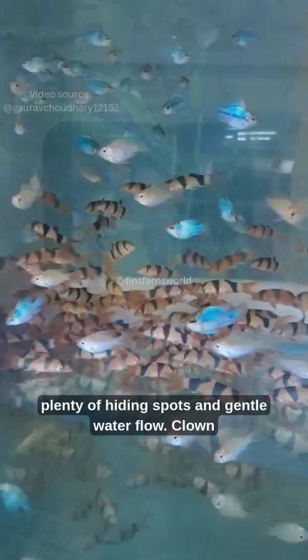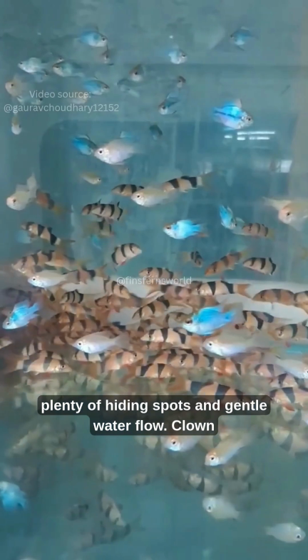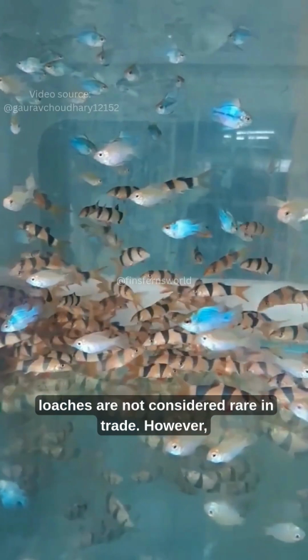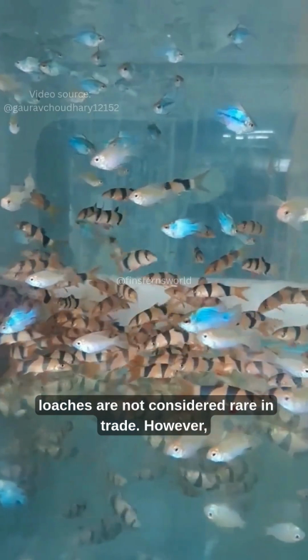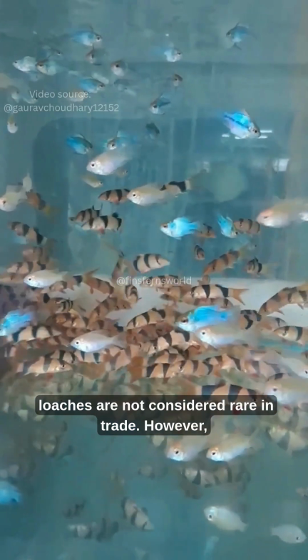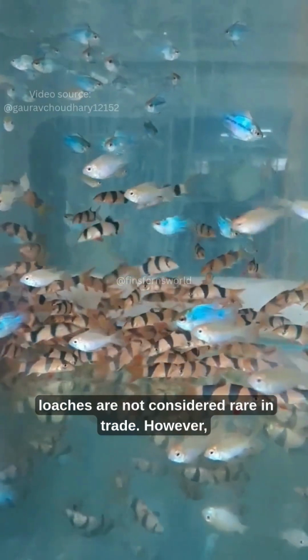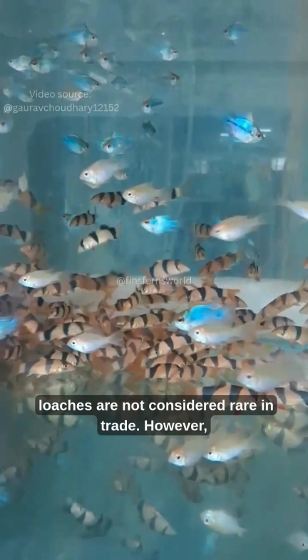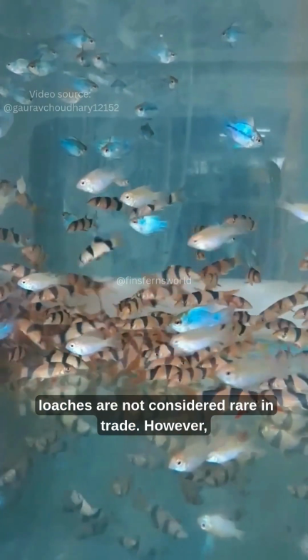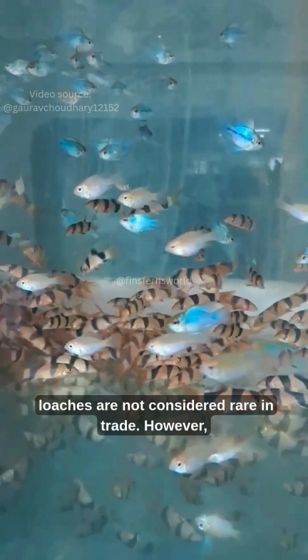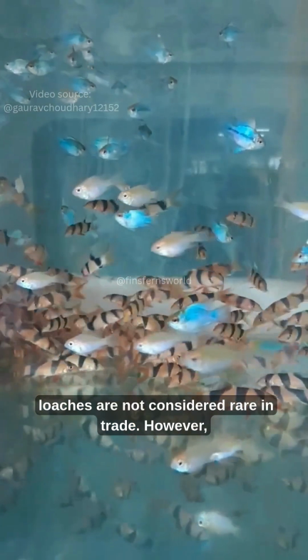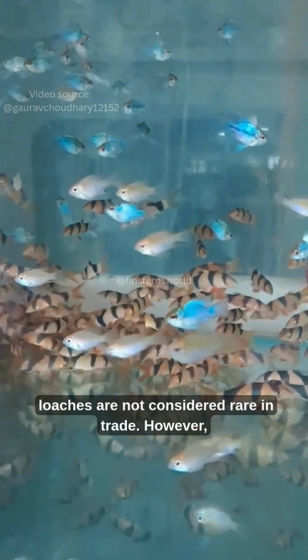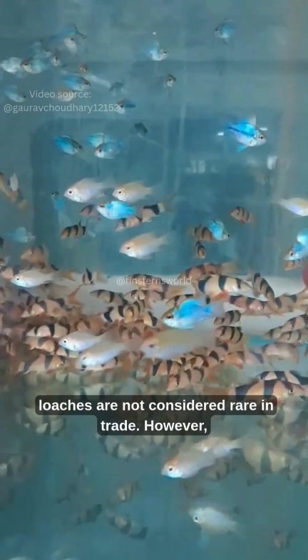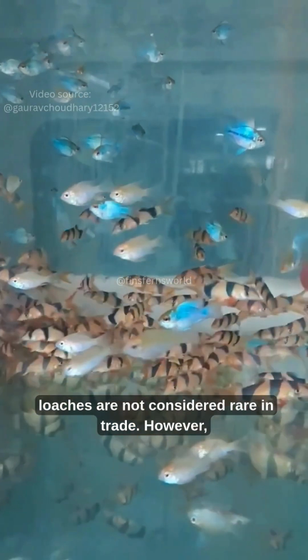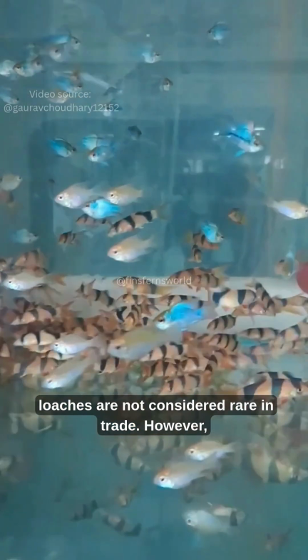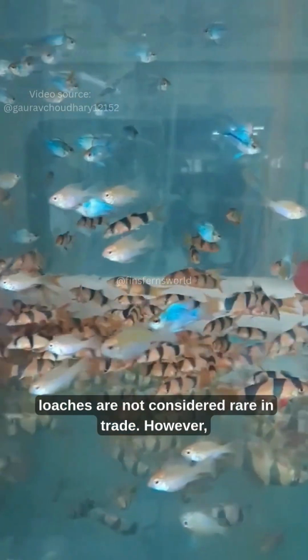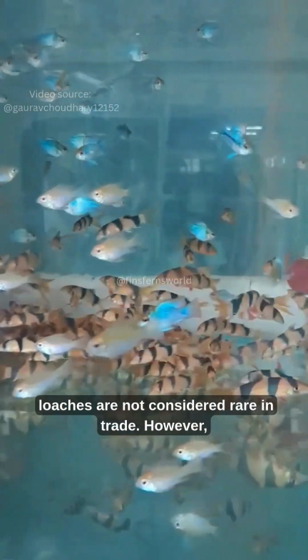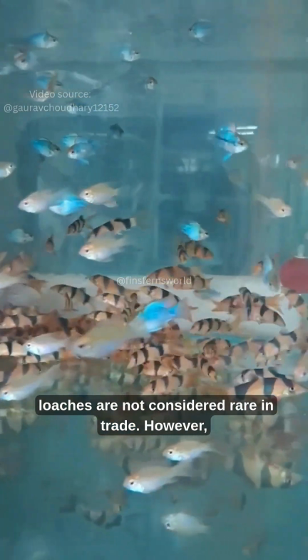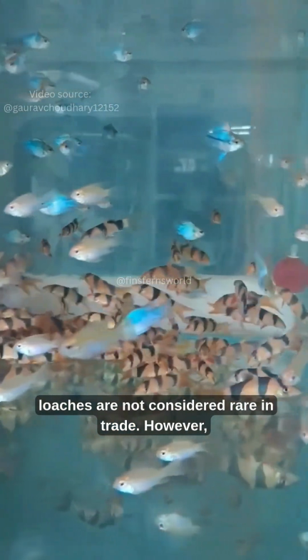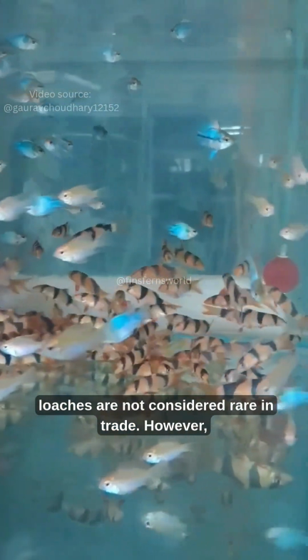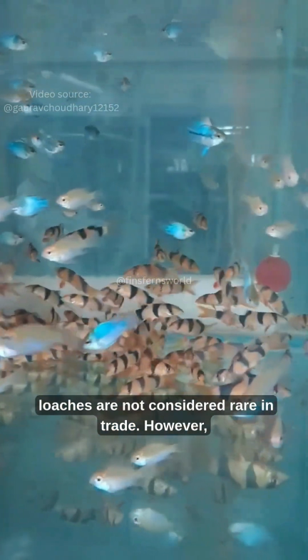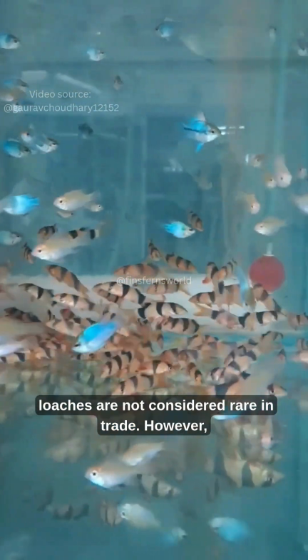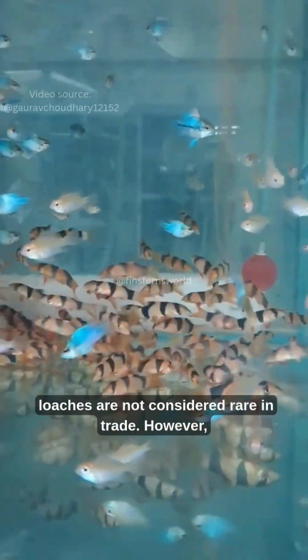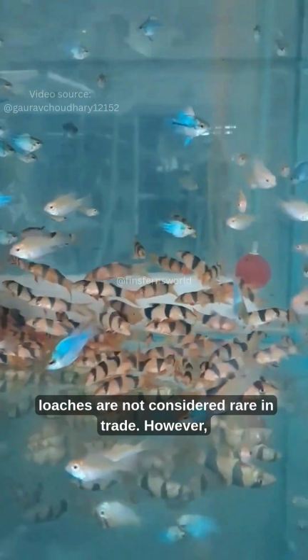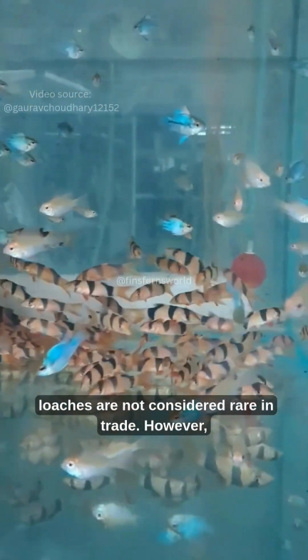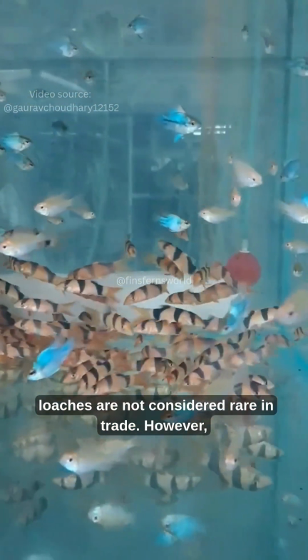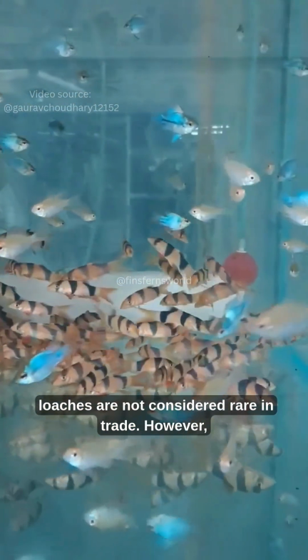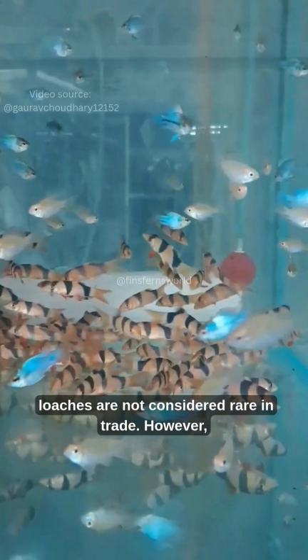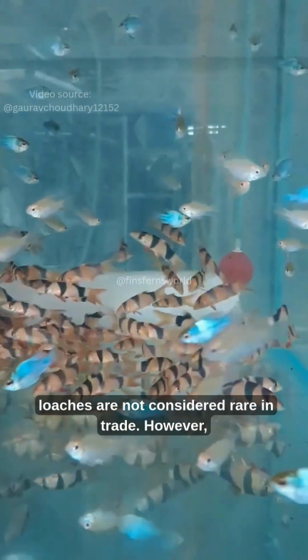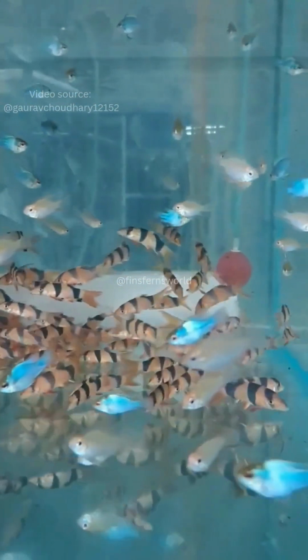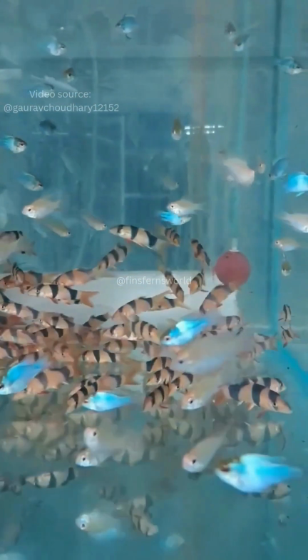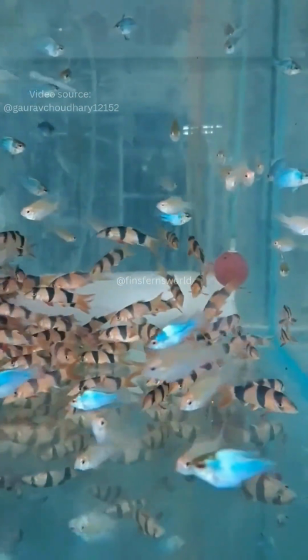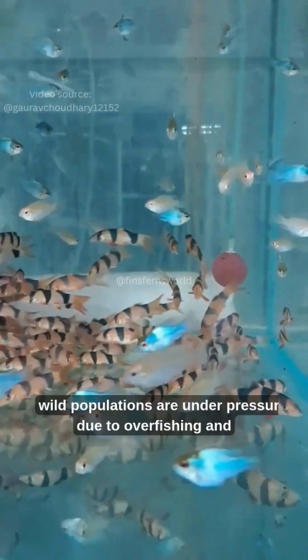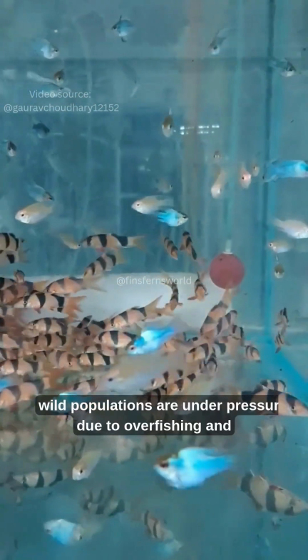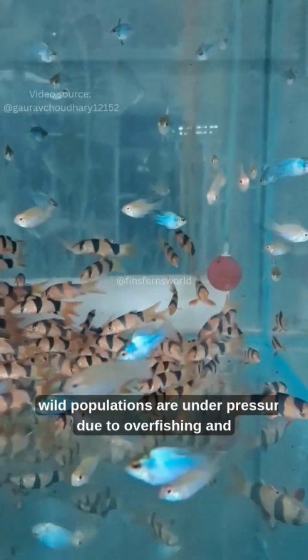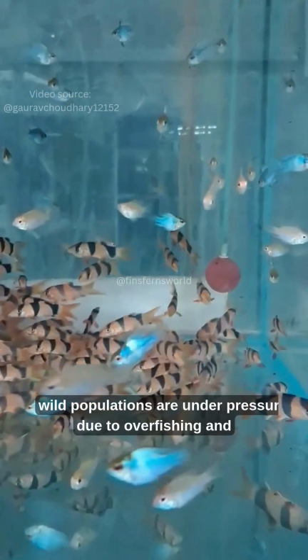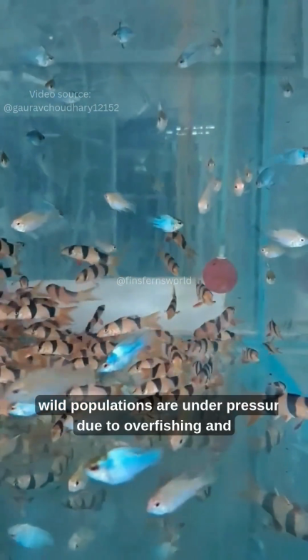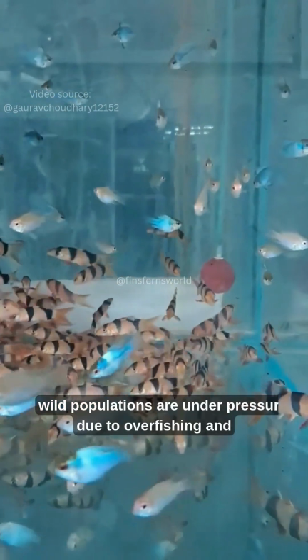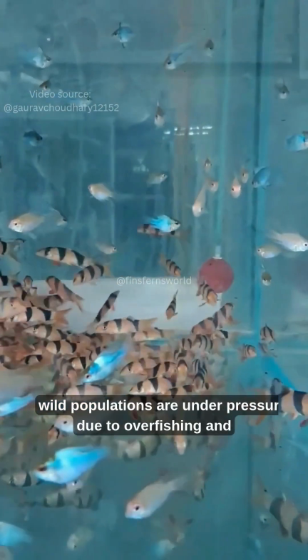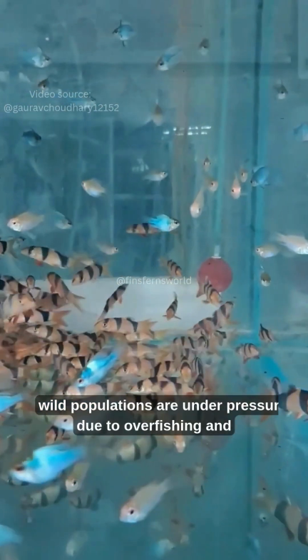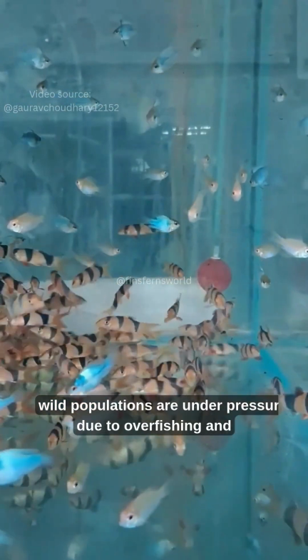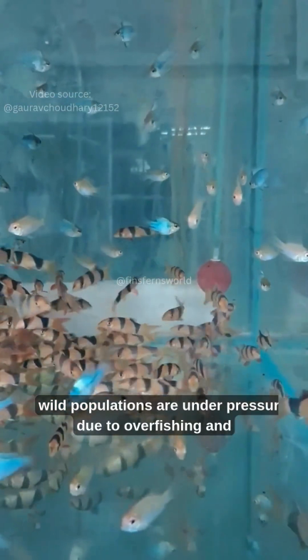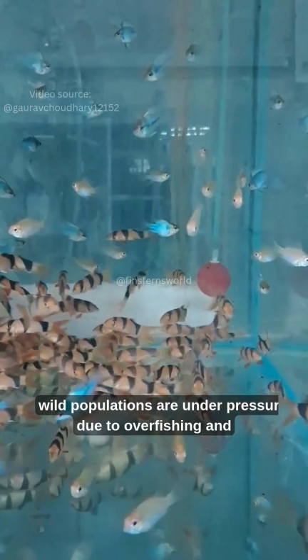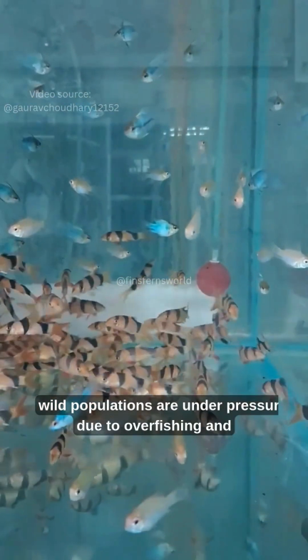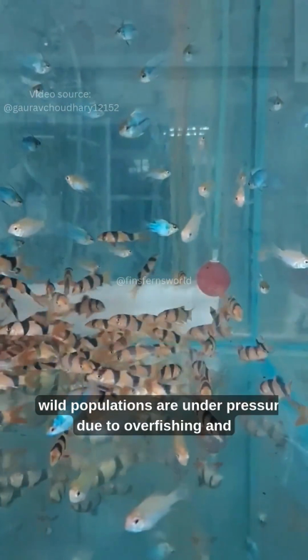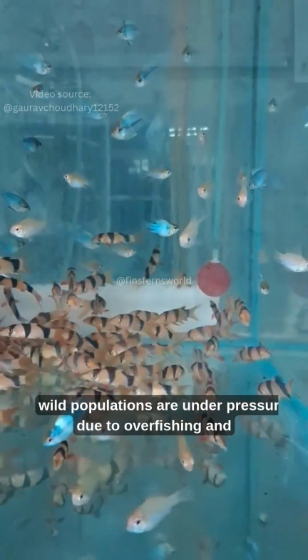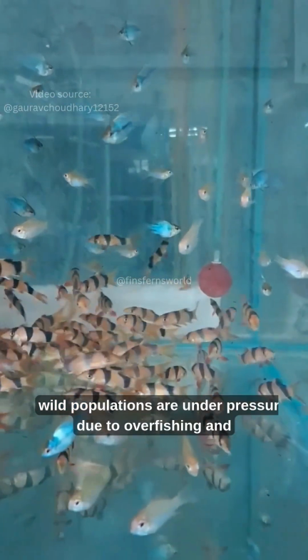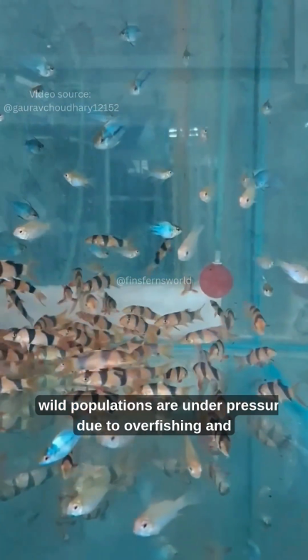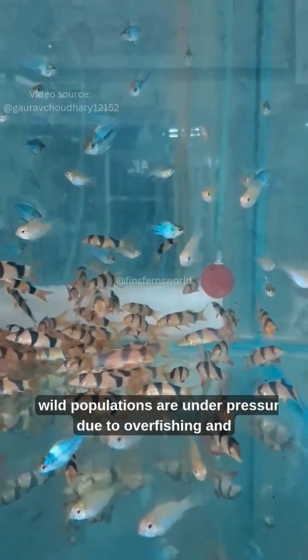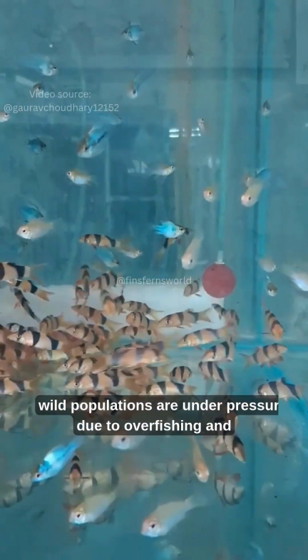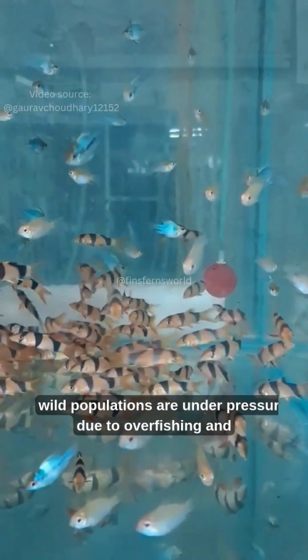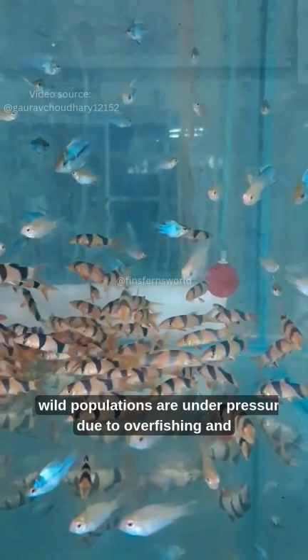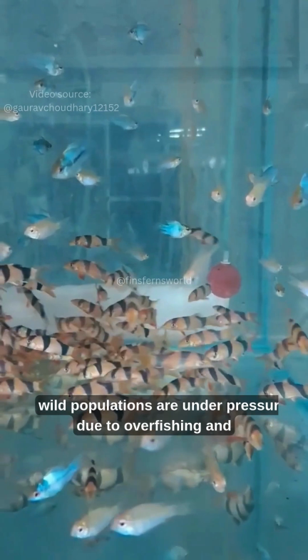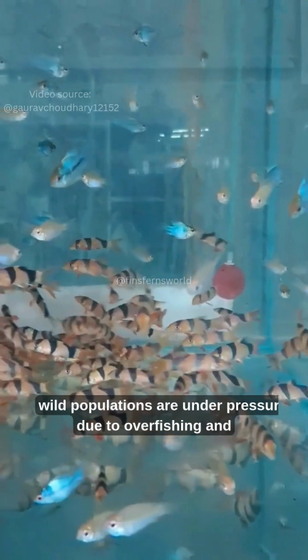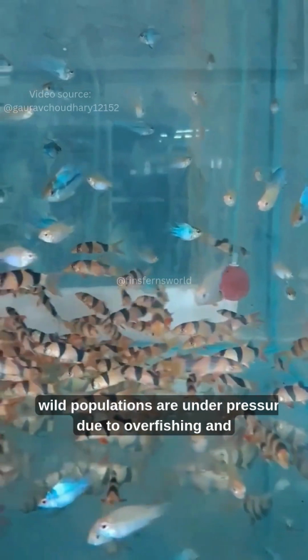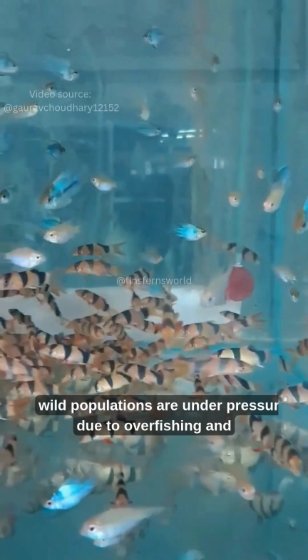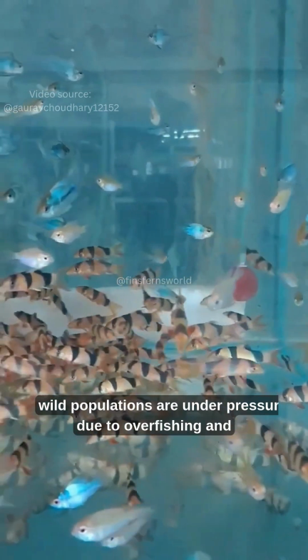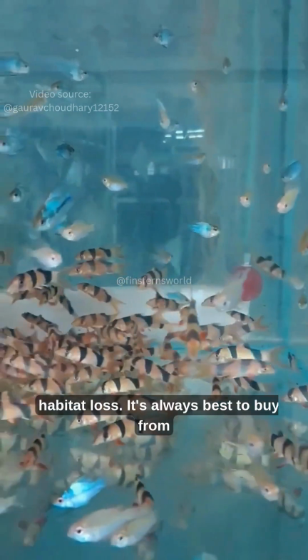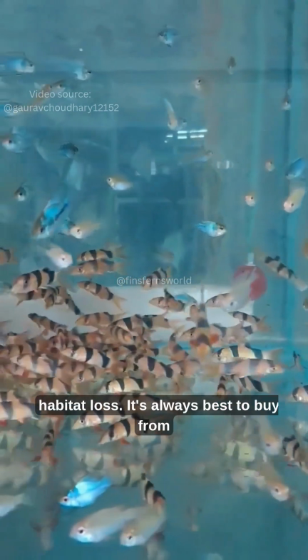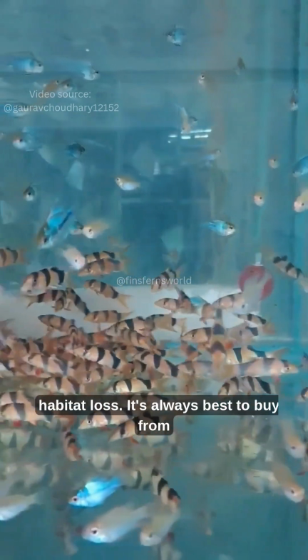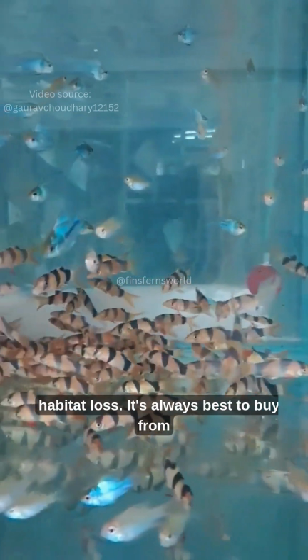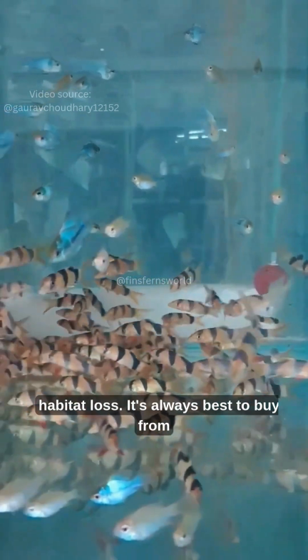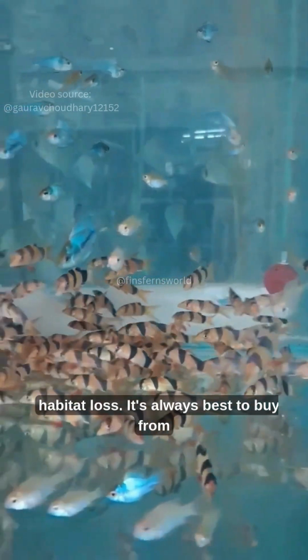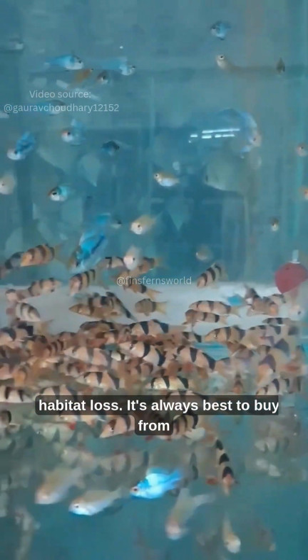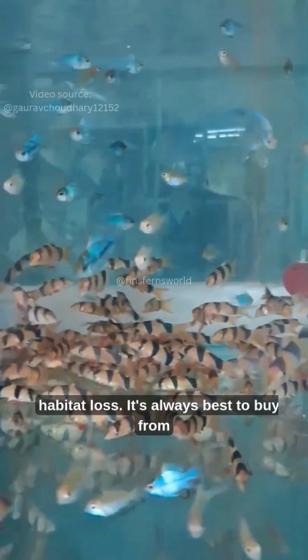Clown loaches are not considered rare in the aquarium trade. However, wild populations are under pressure due to overfishing and habitat loss.